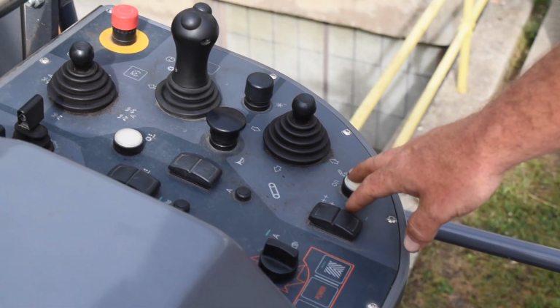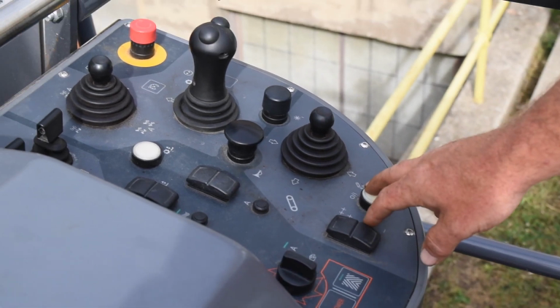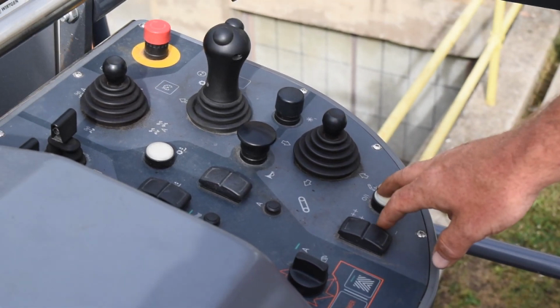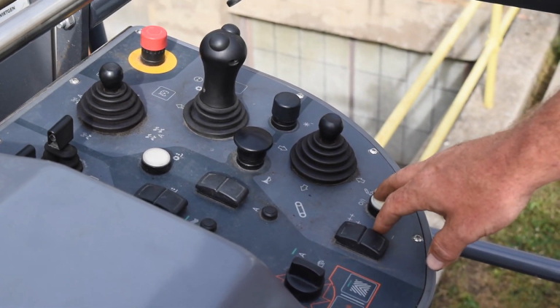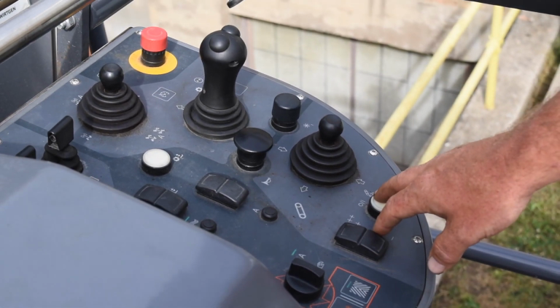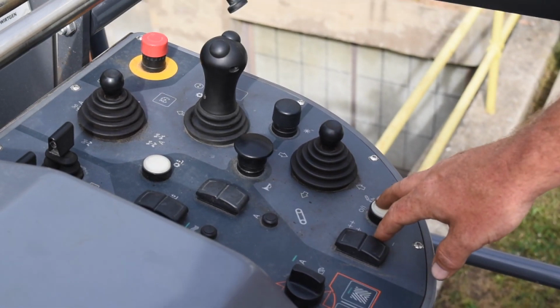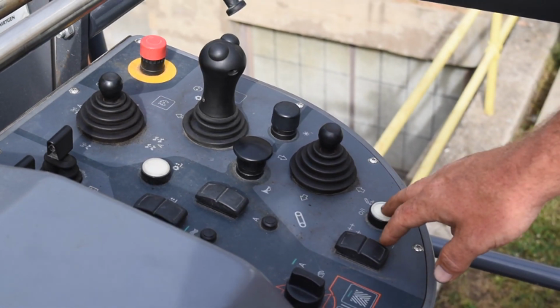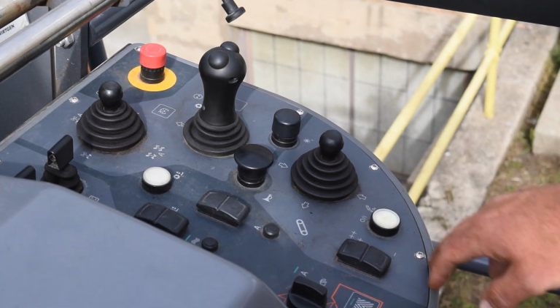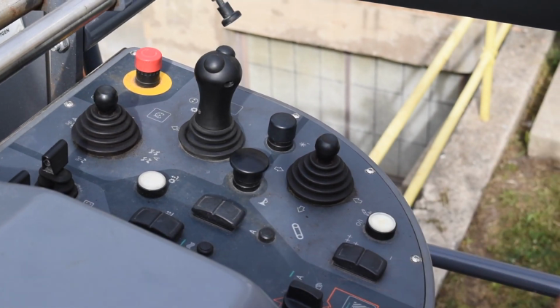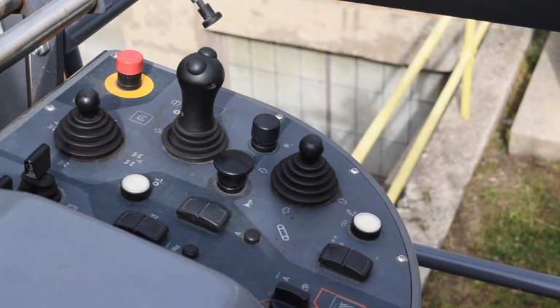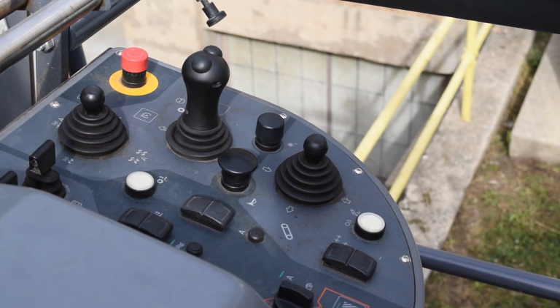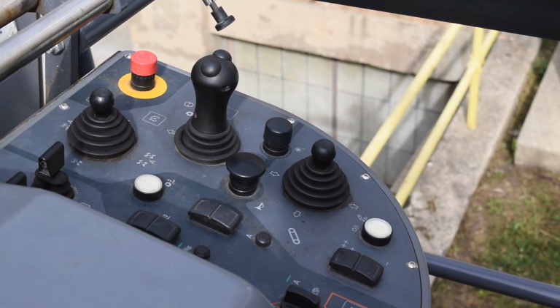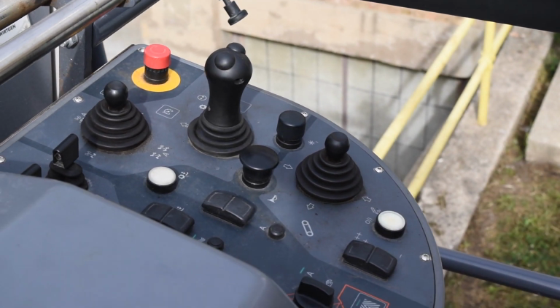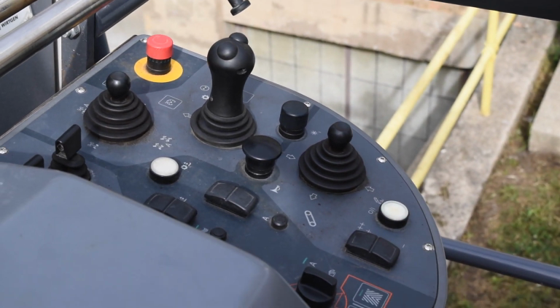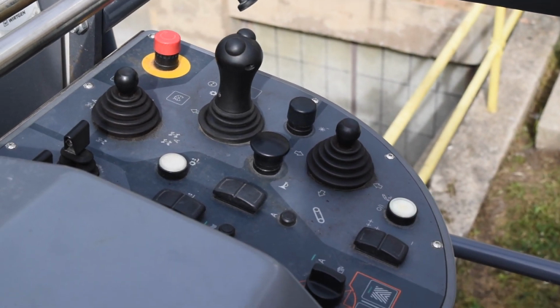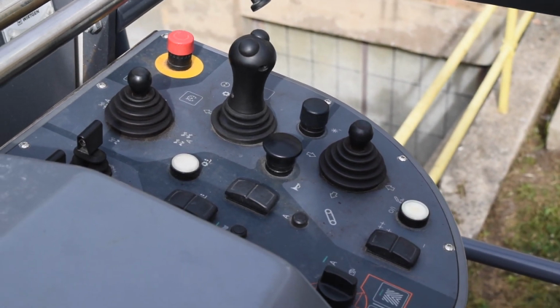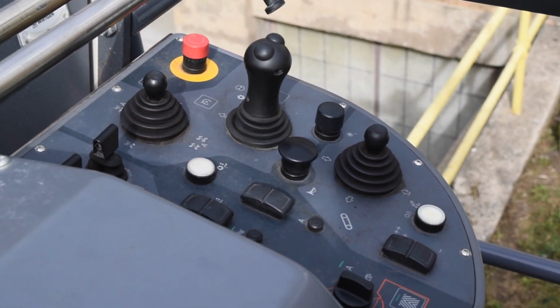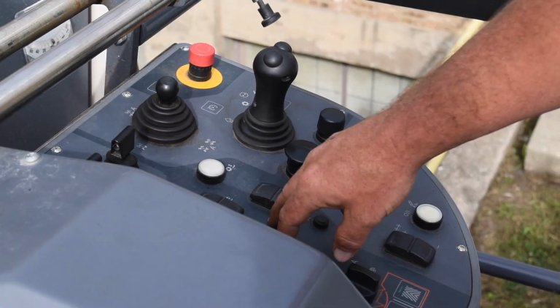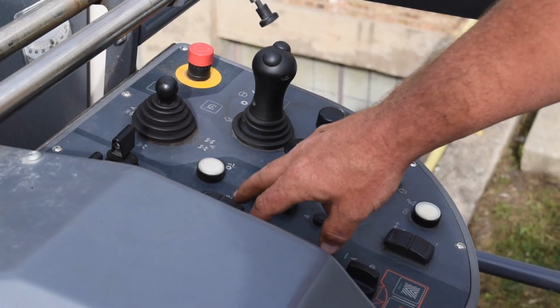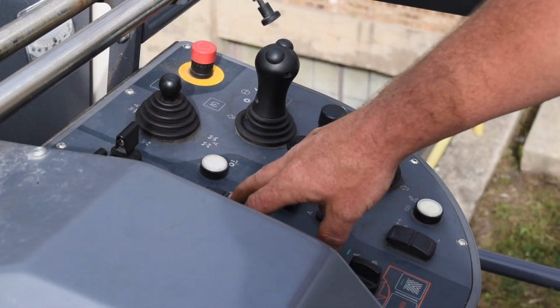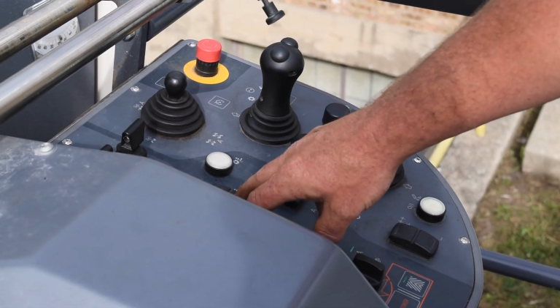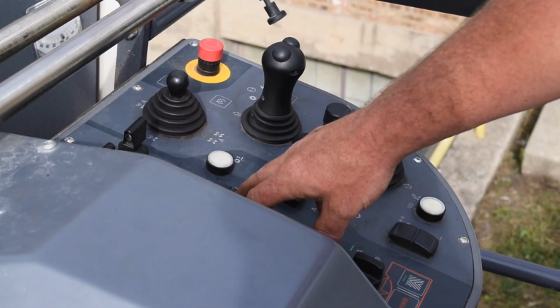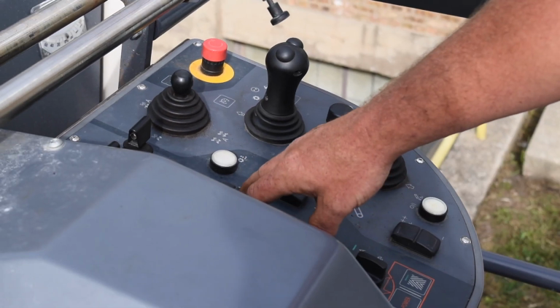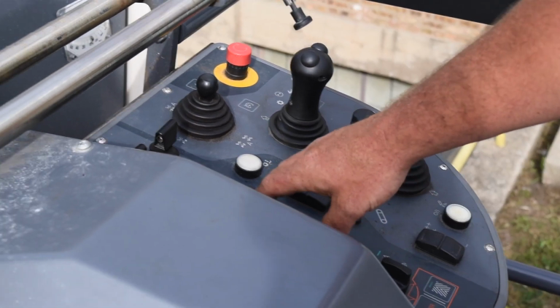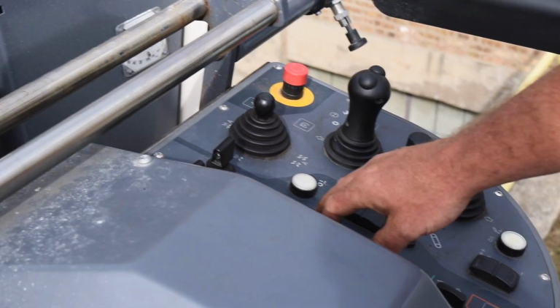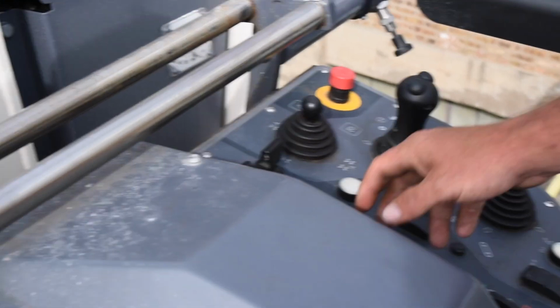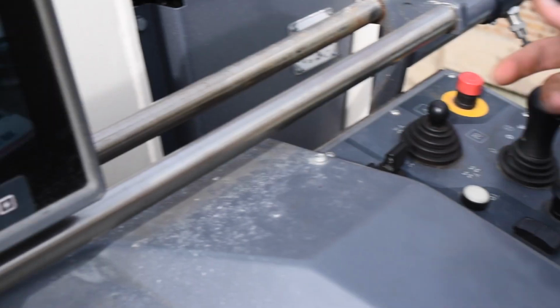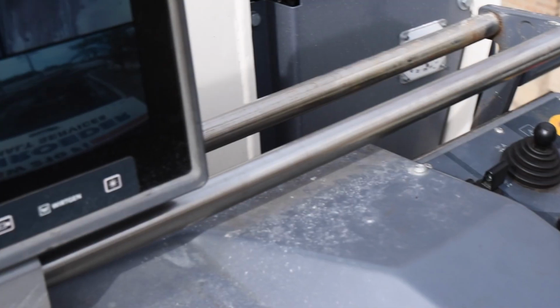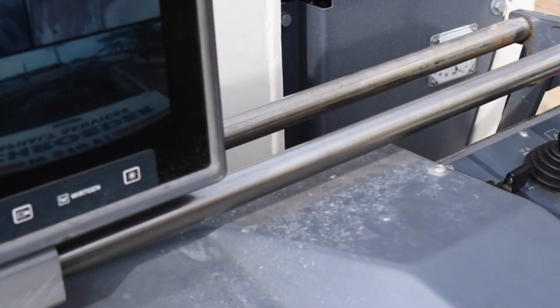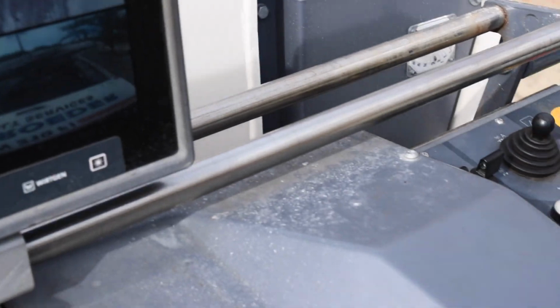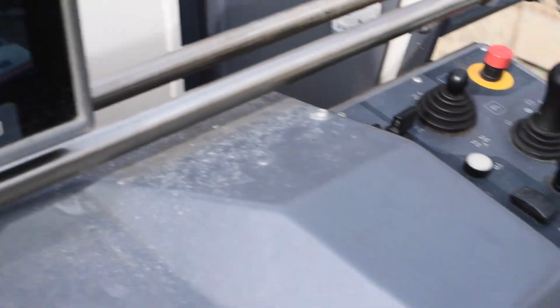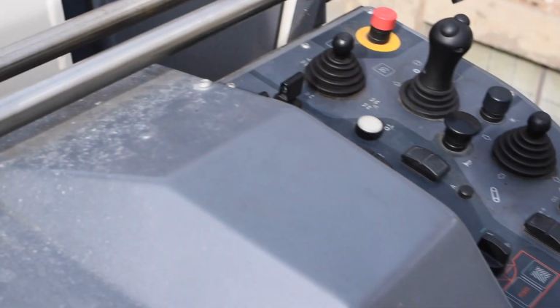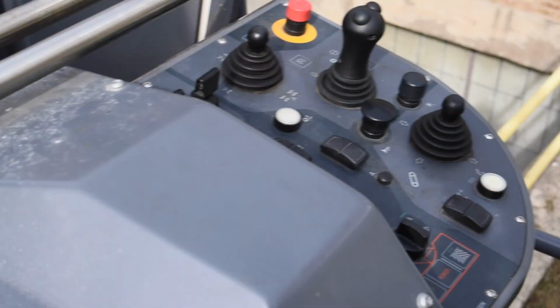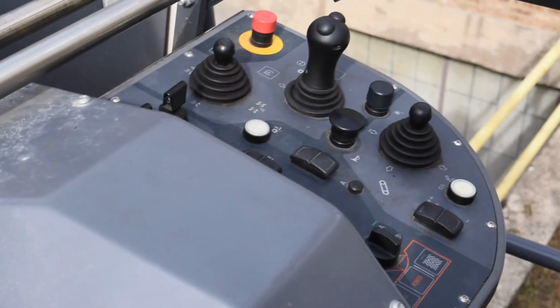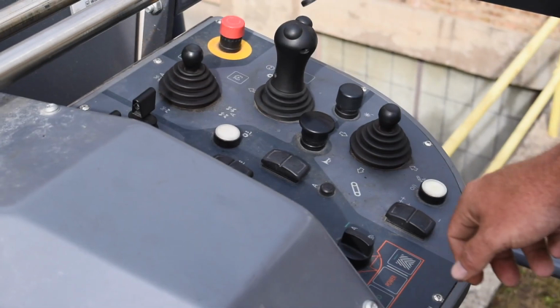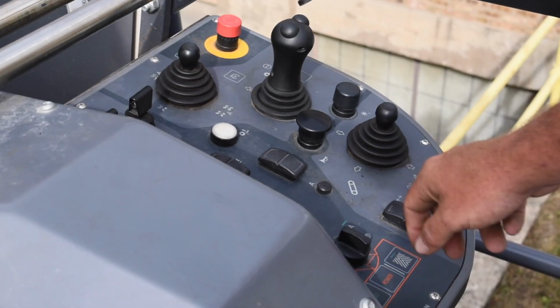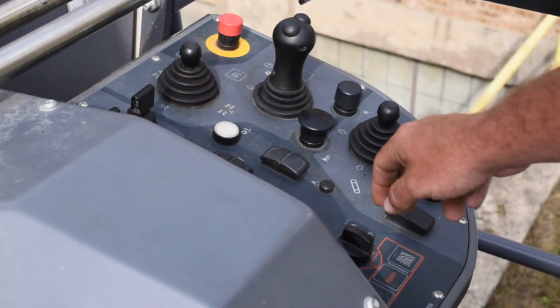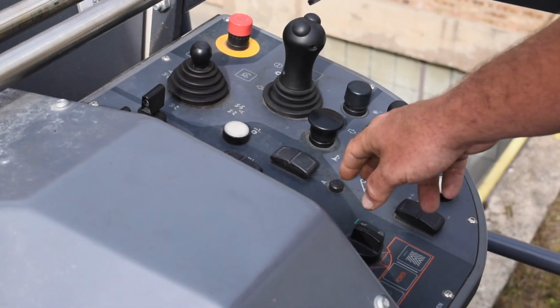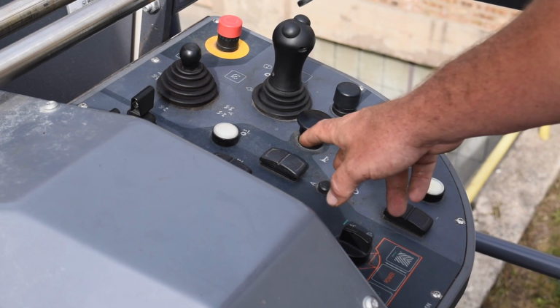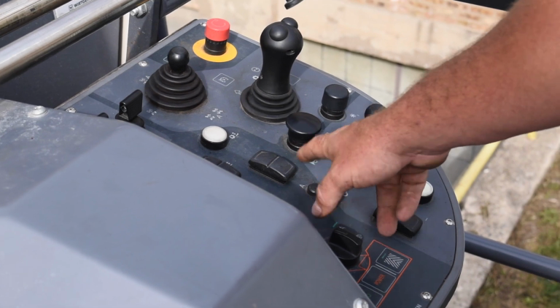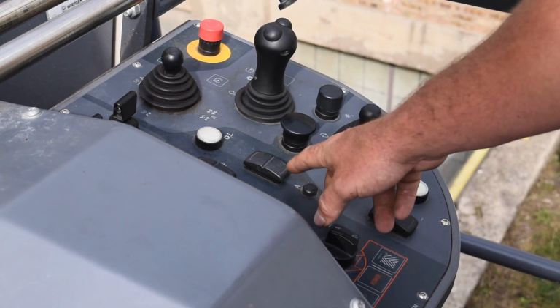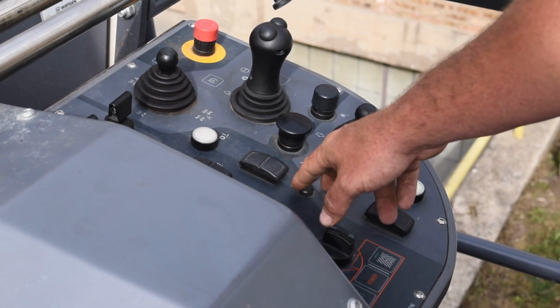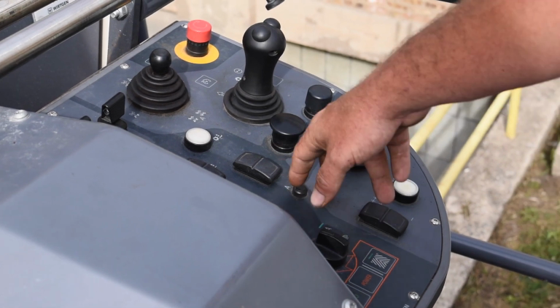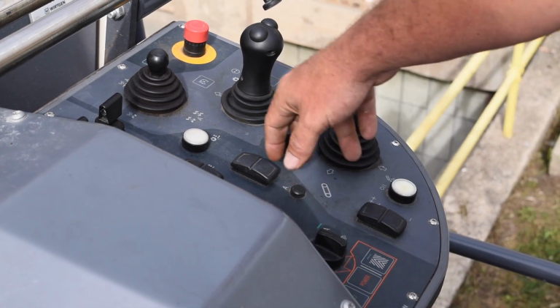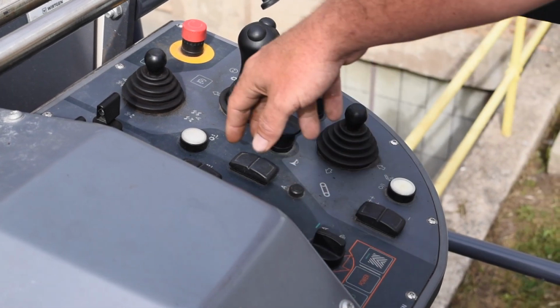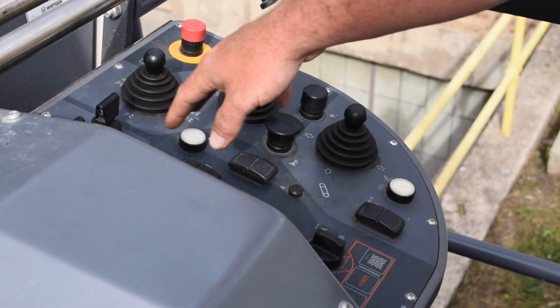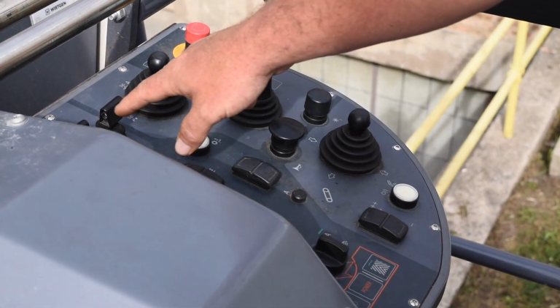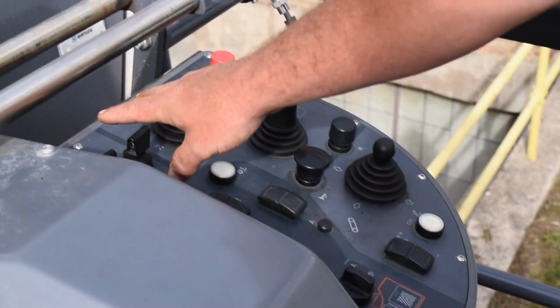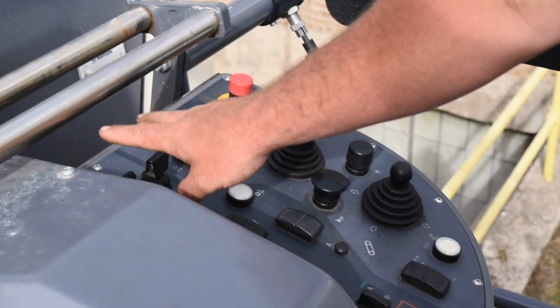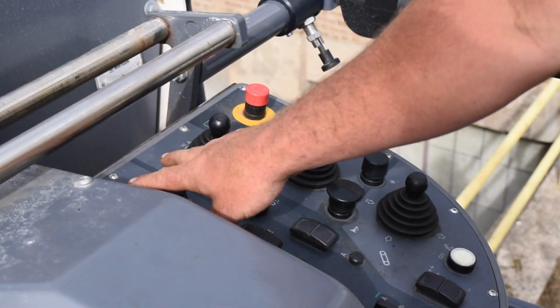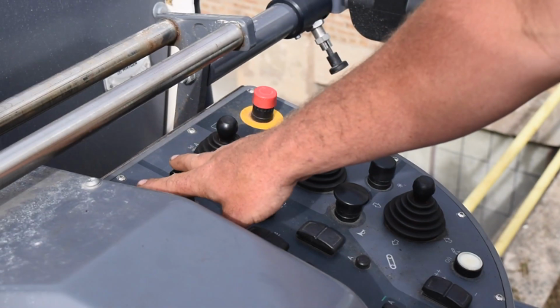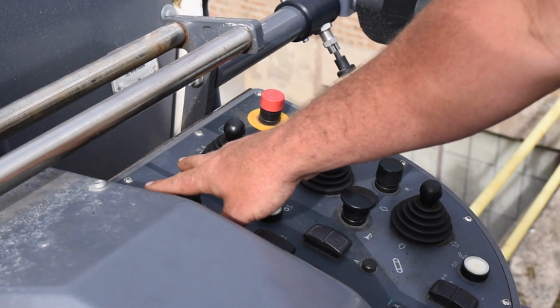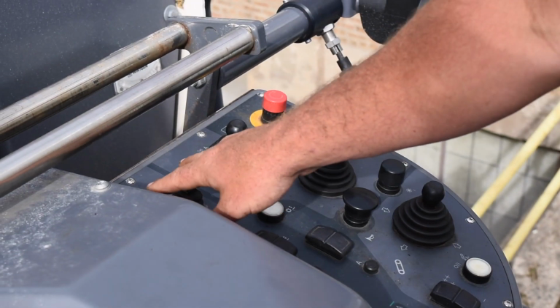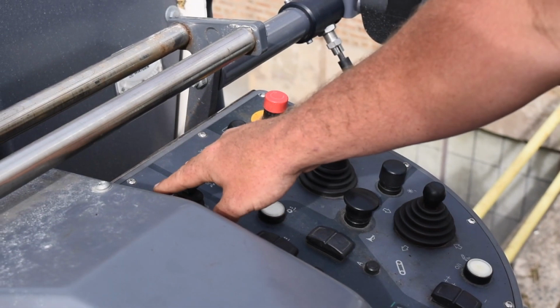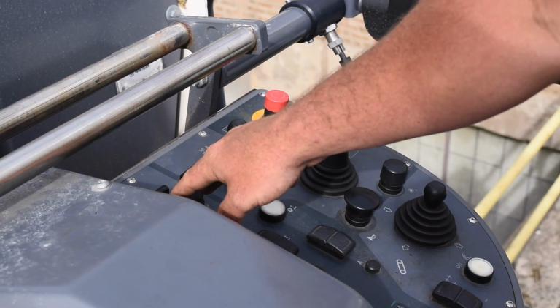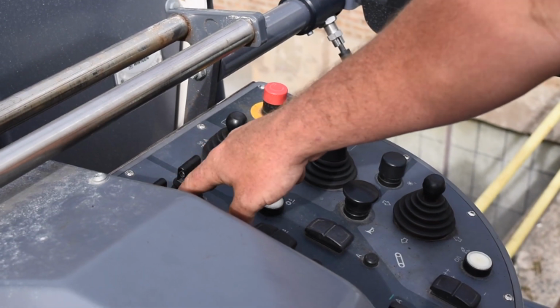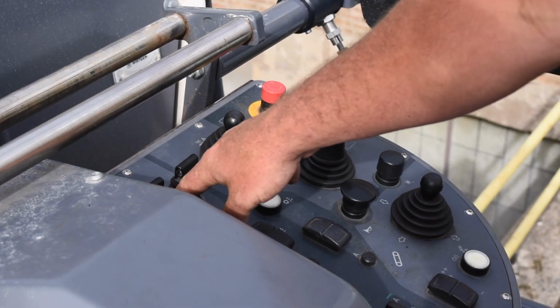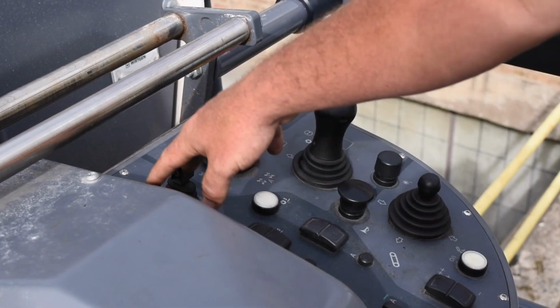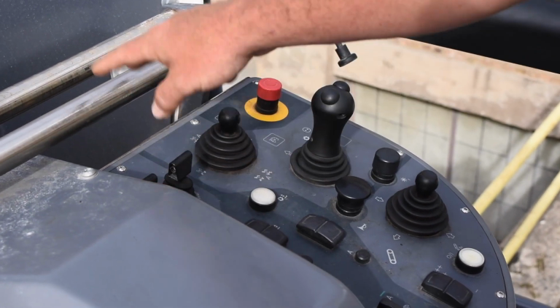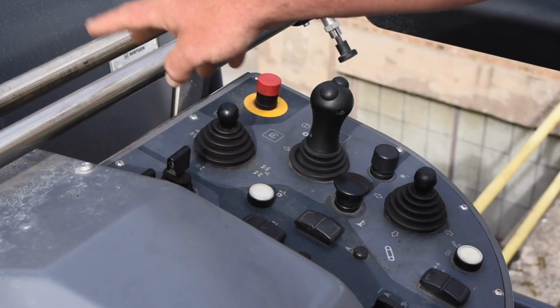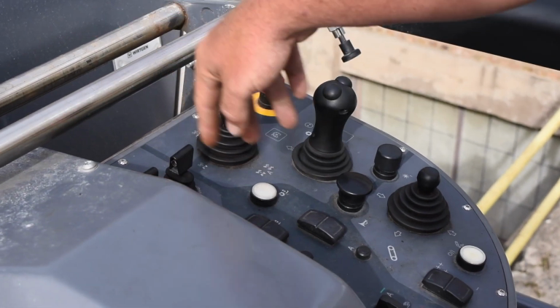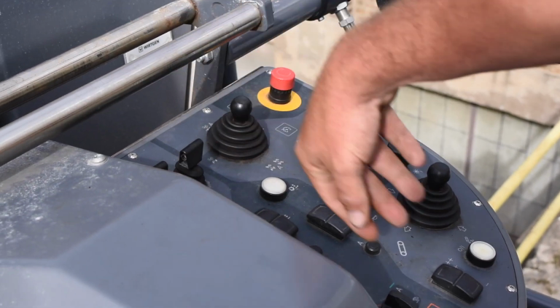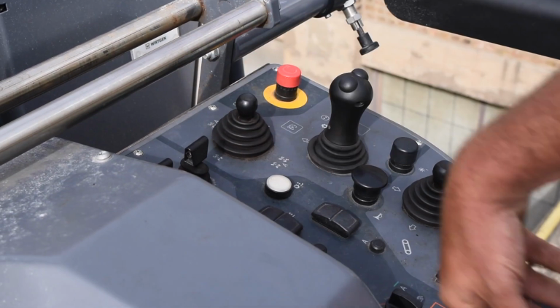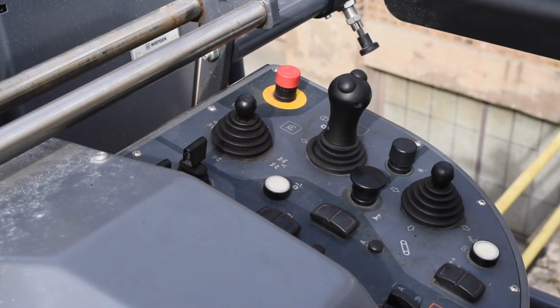You turn the conveyor on here. There are all the different options — your doors, your front and rear door, your ski. And this is how you bring the machine up and down.